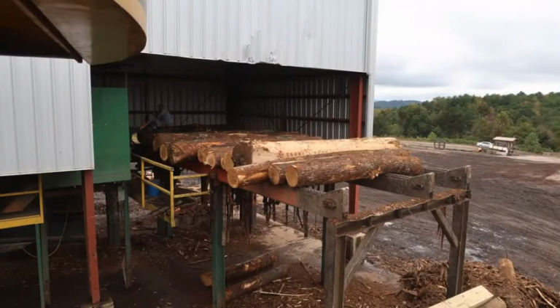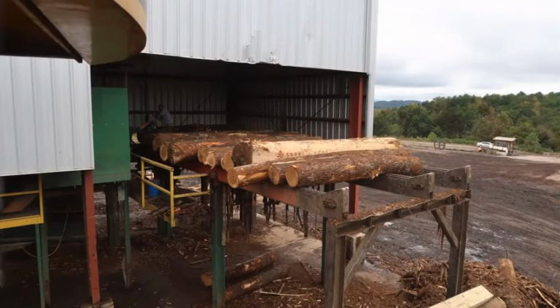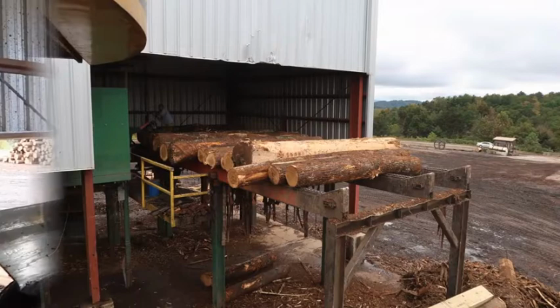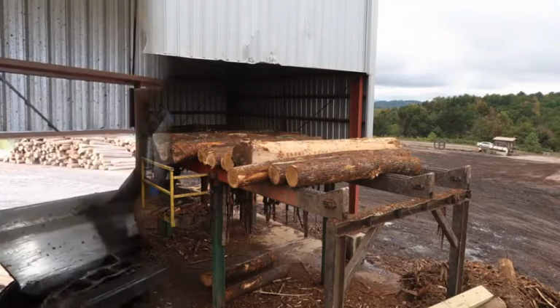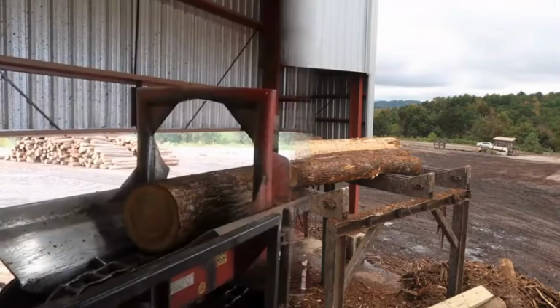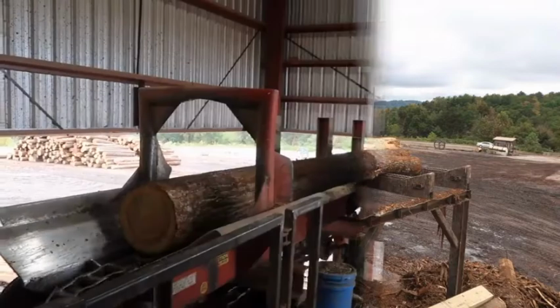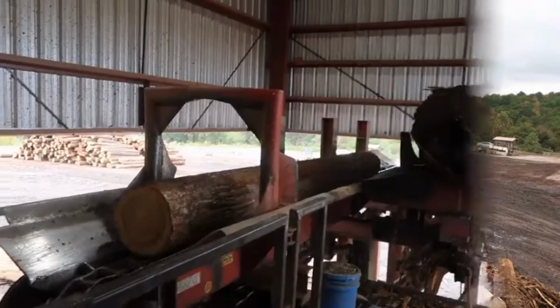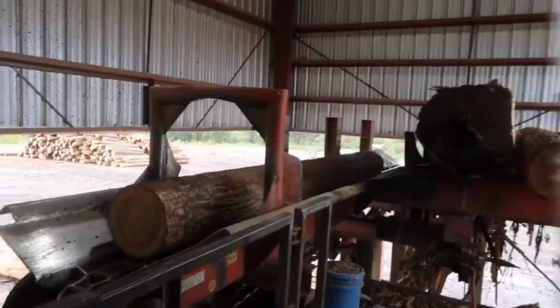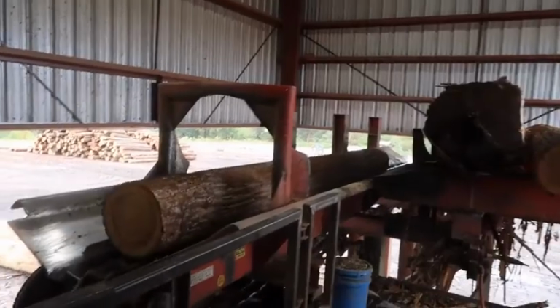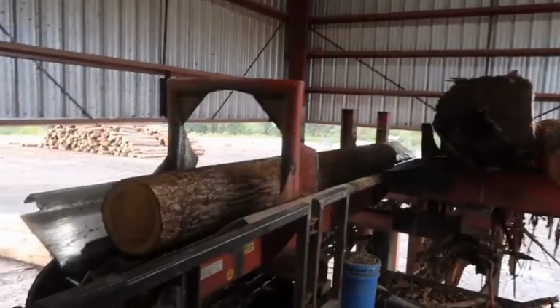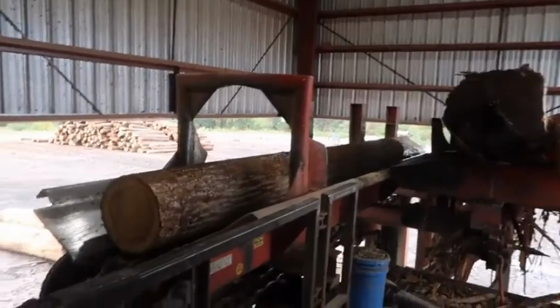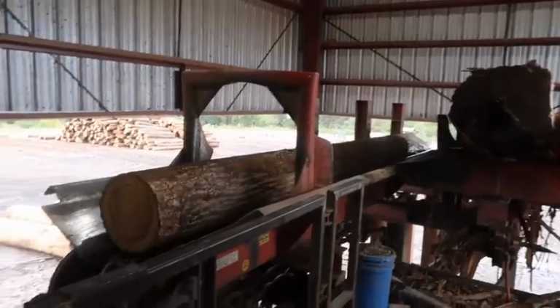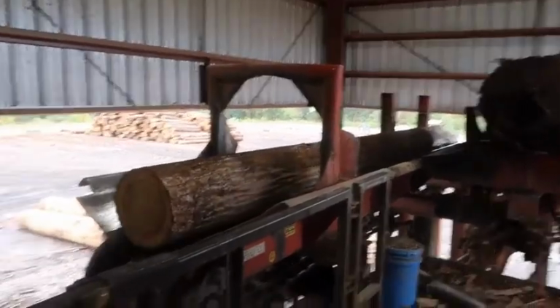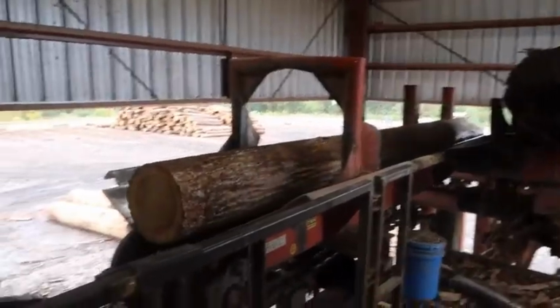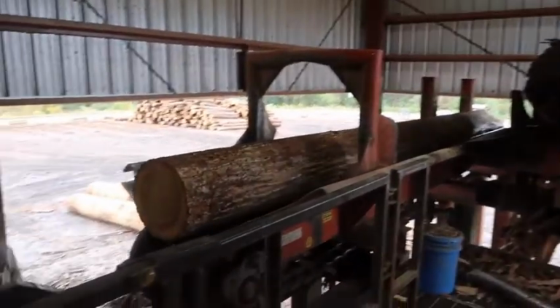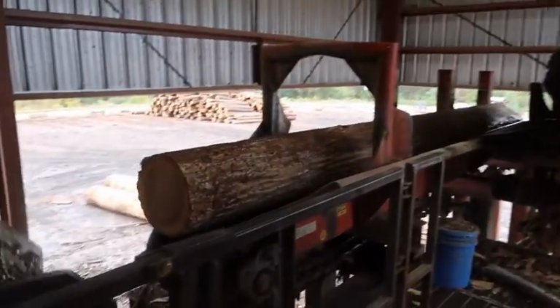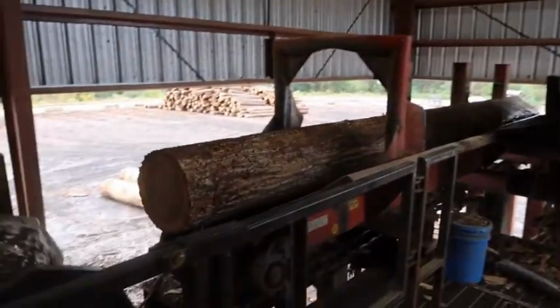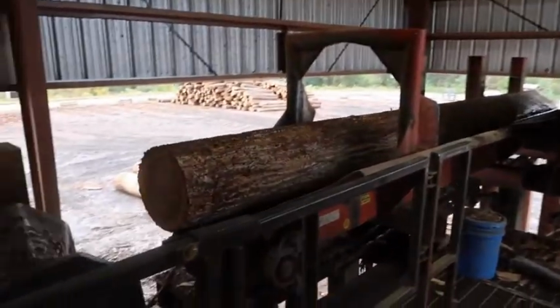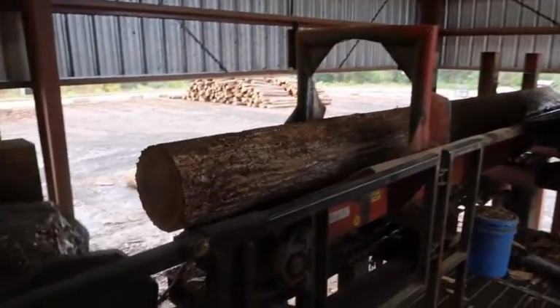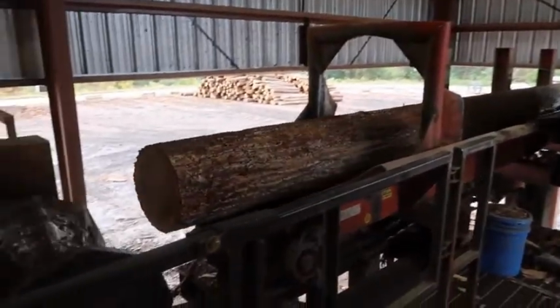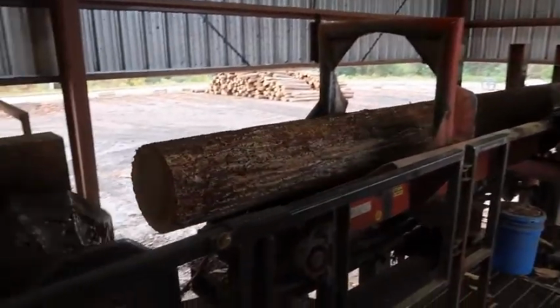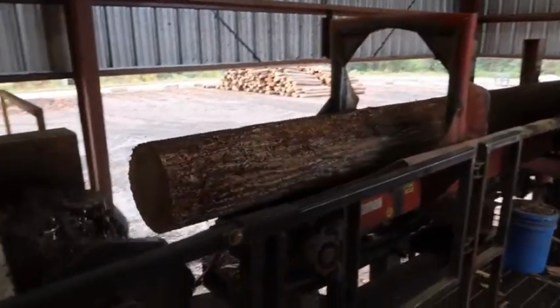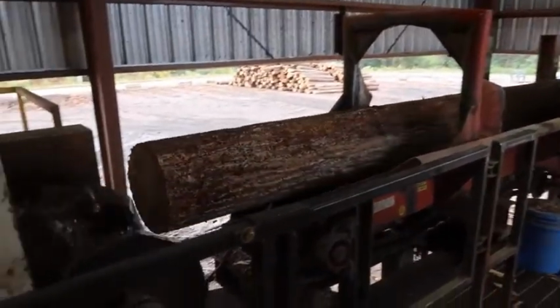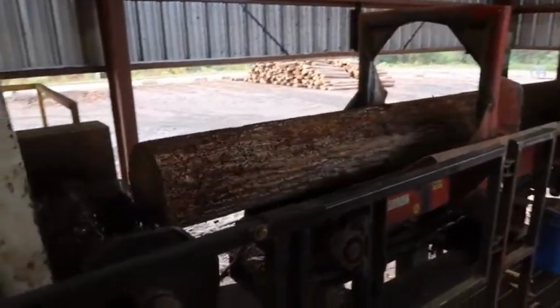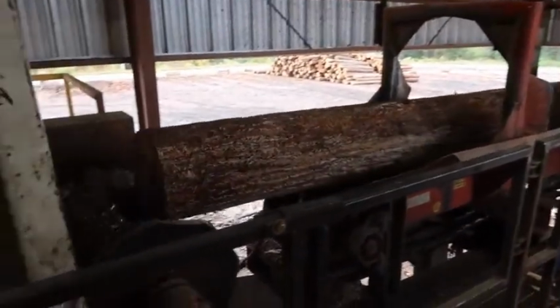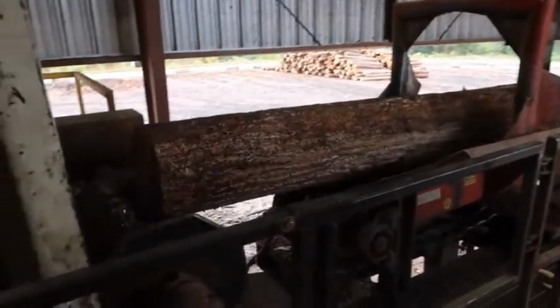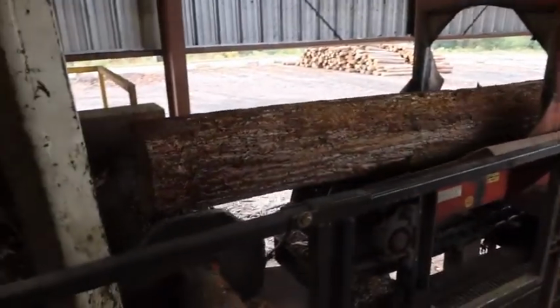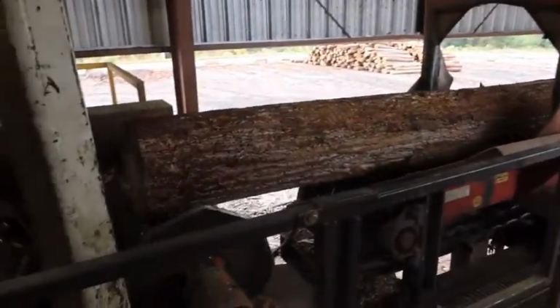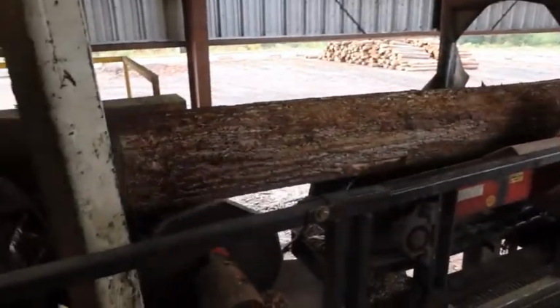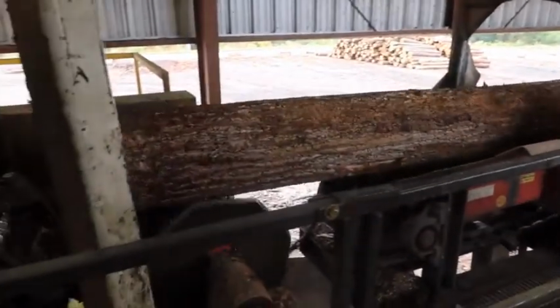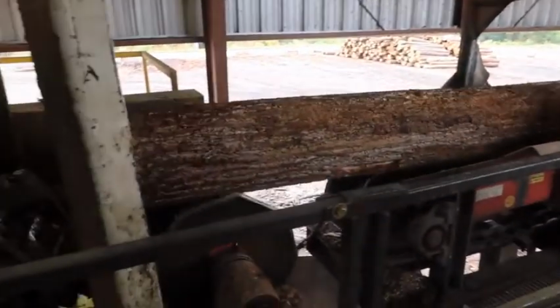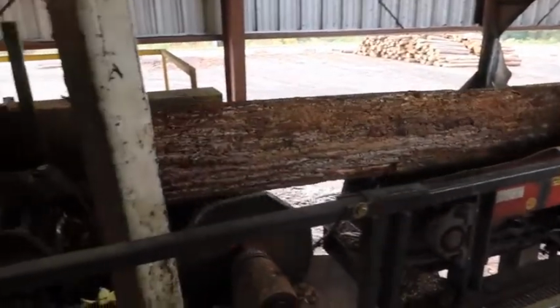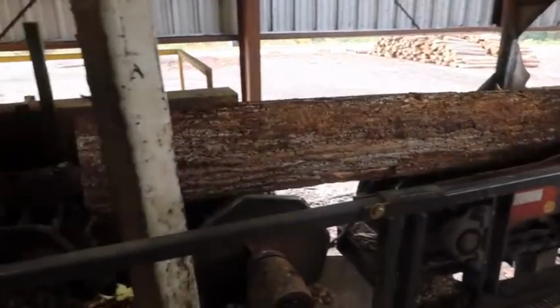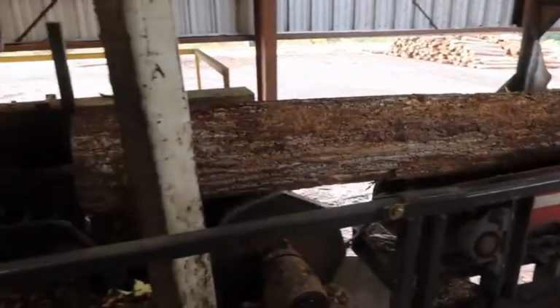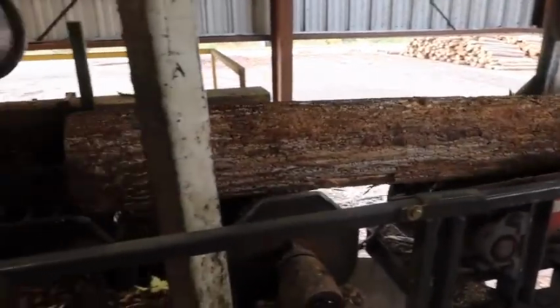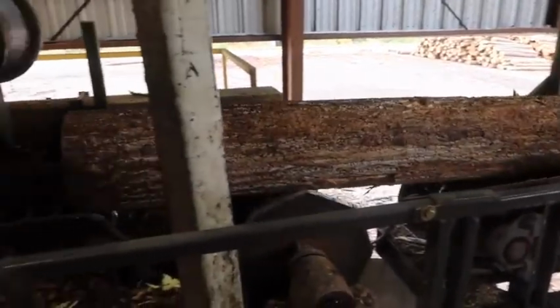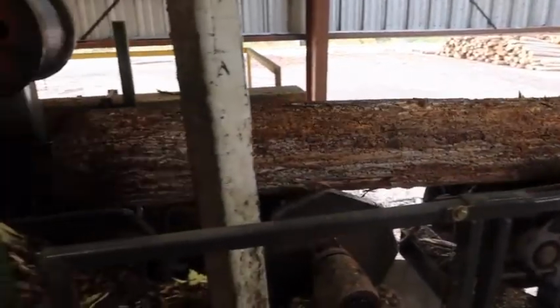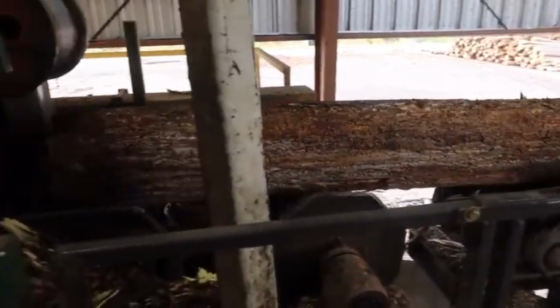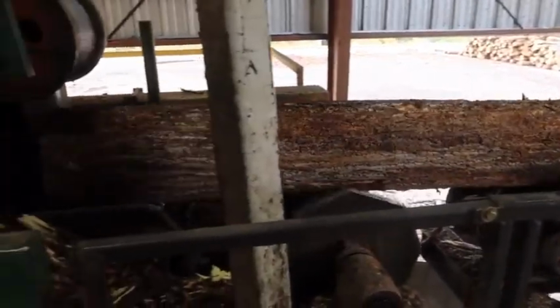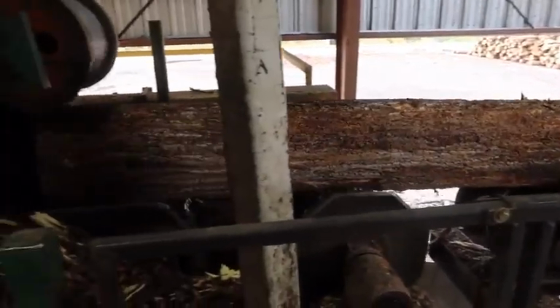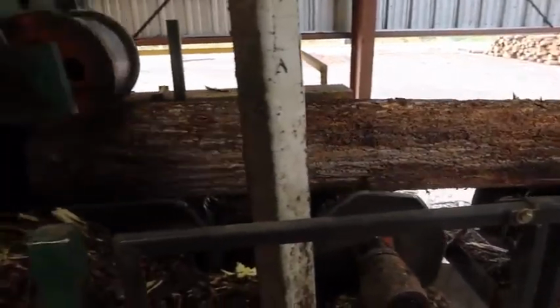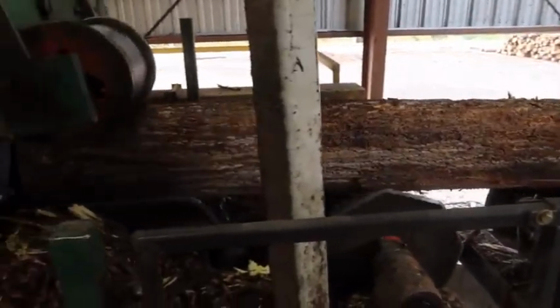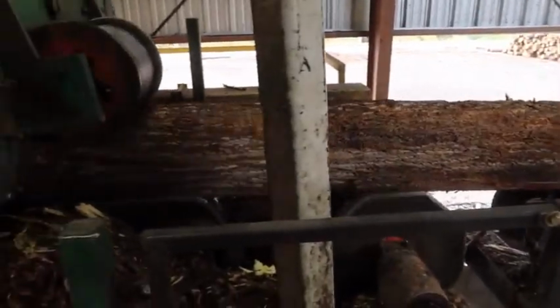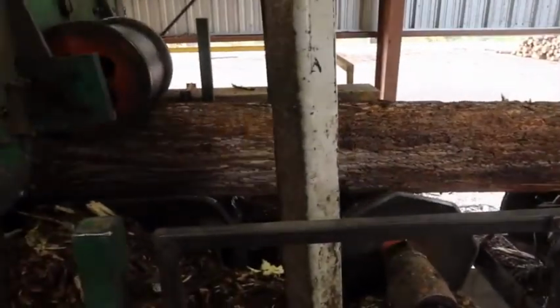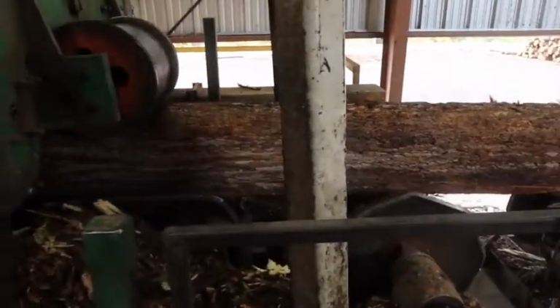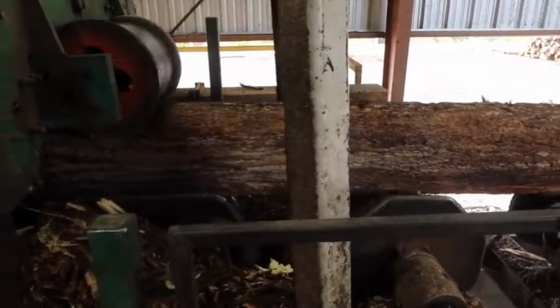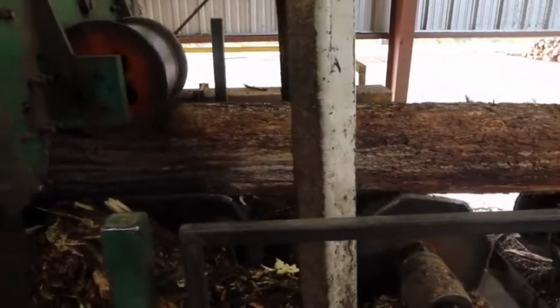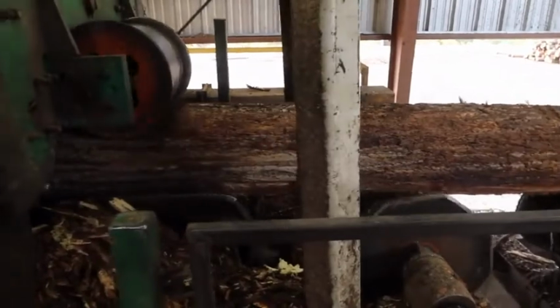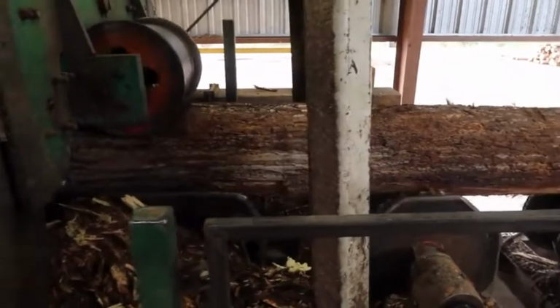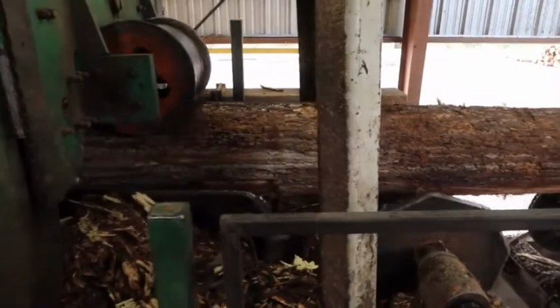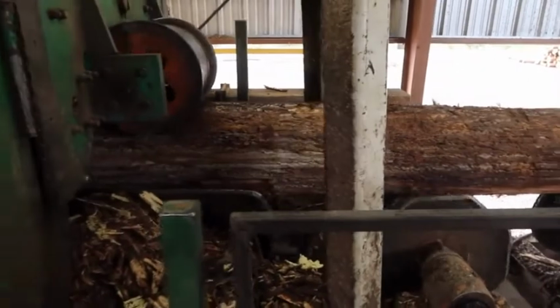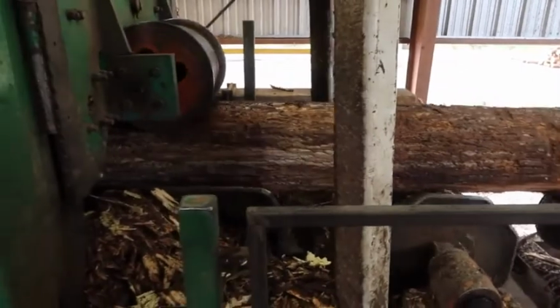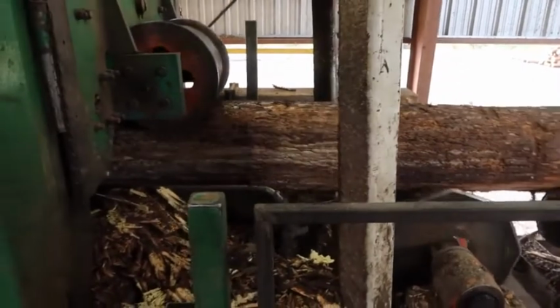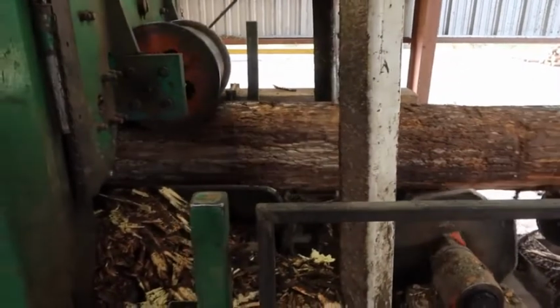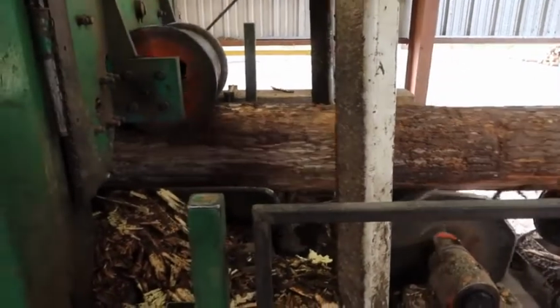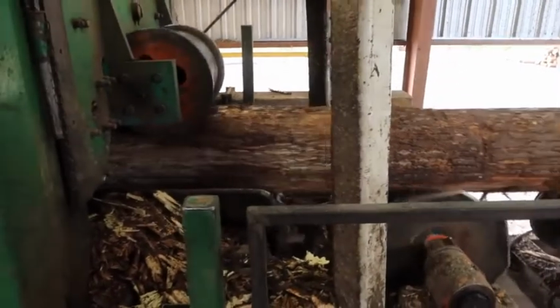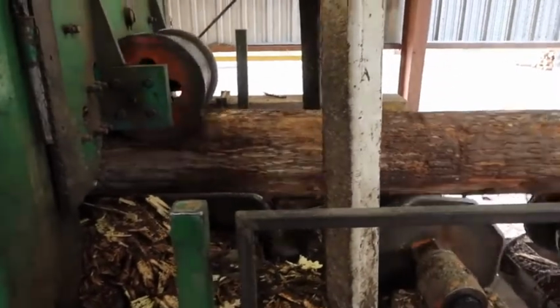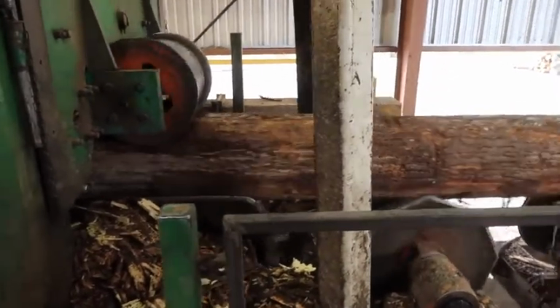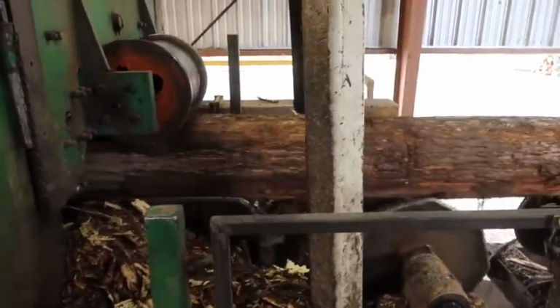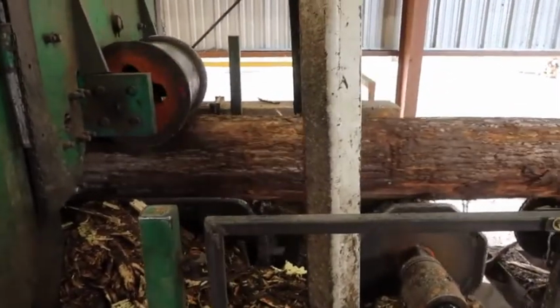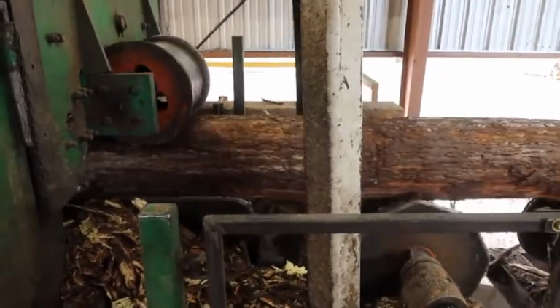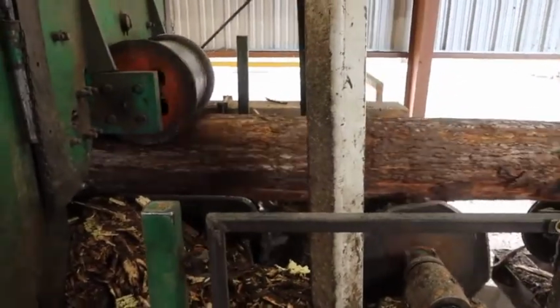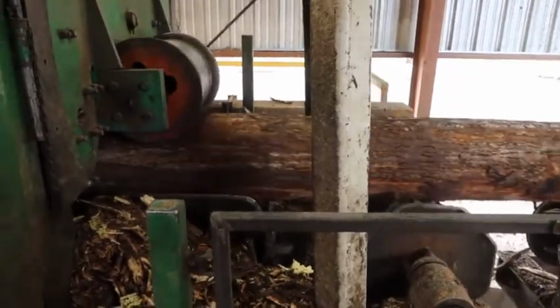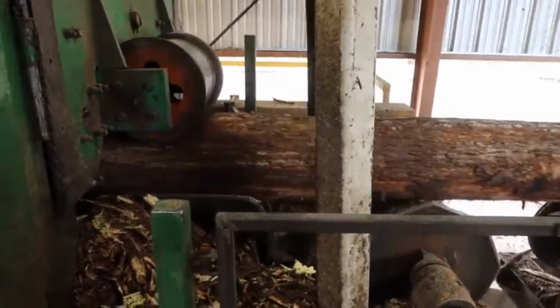The logs move into the mill and the first step is a scan to detect any metals, then debarking where it is removed and sold for mulch.